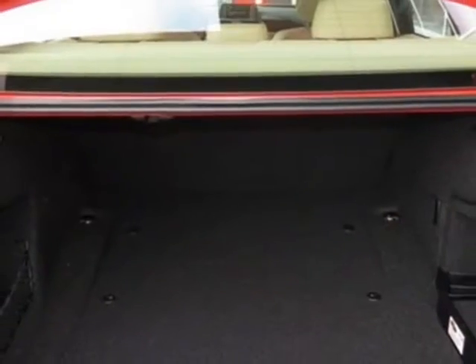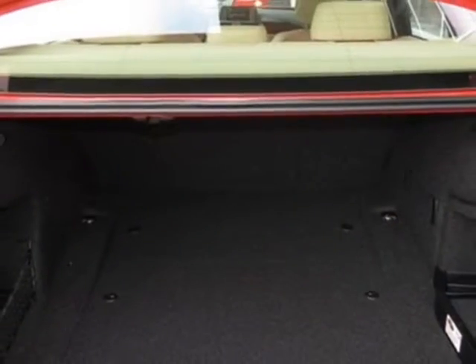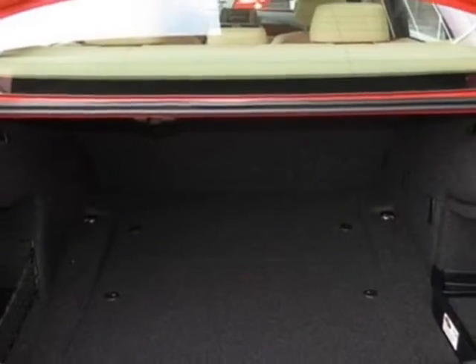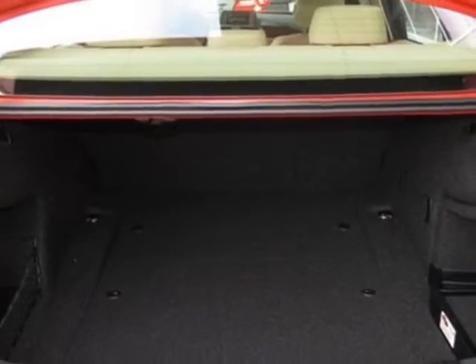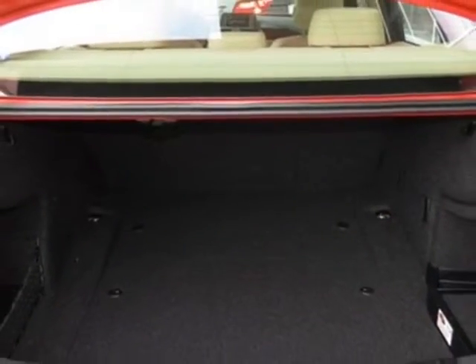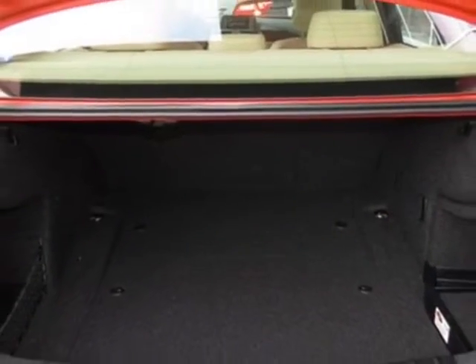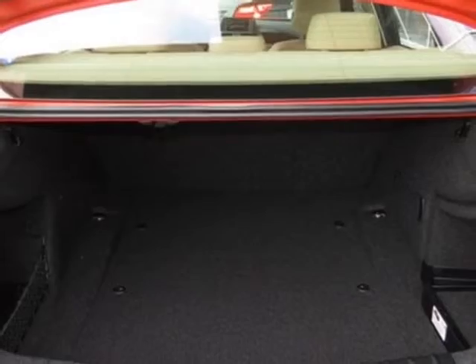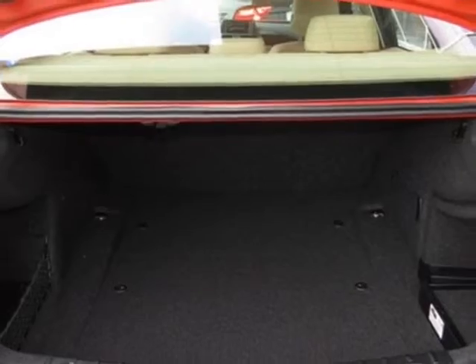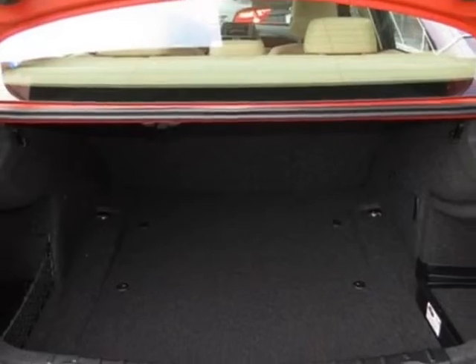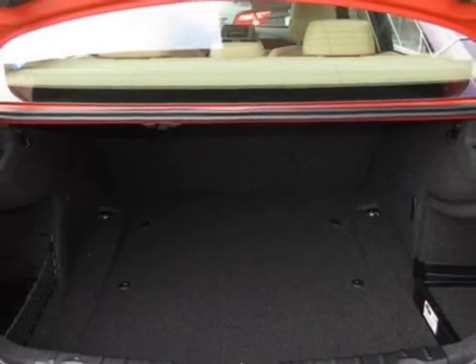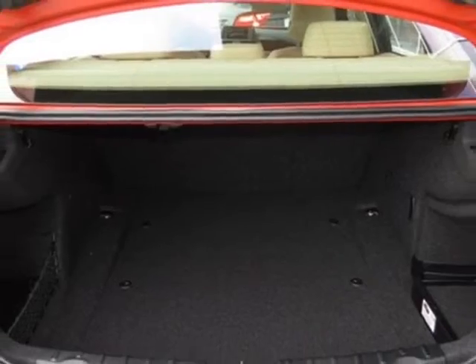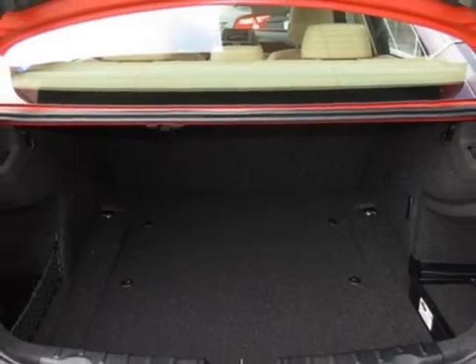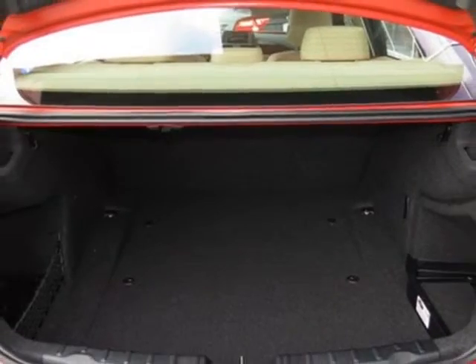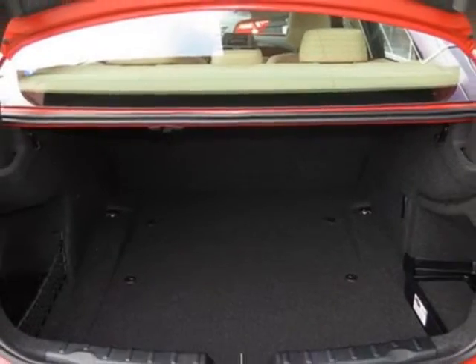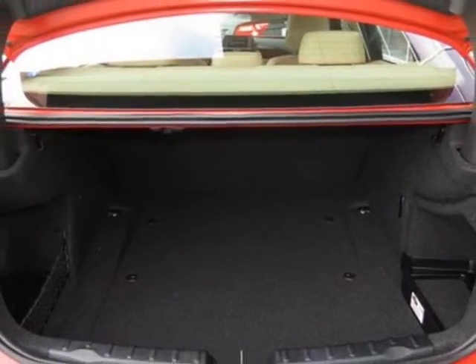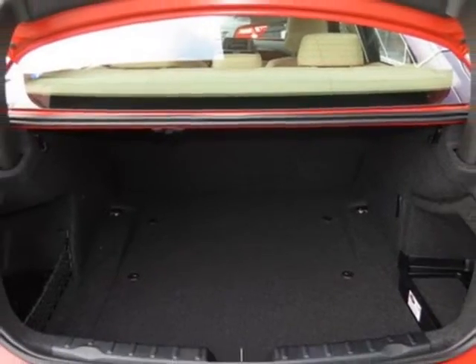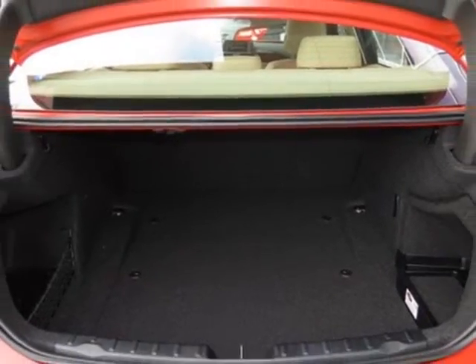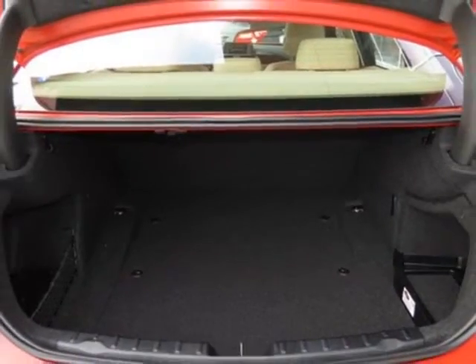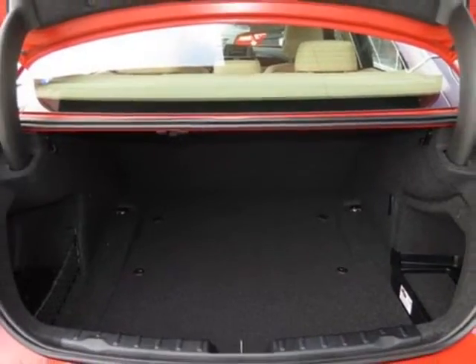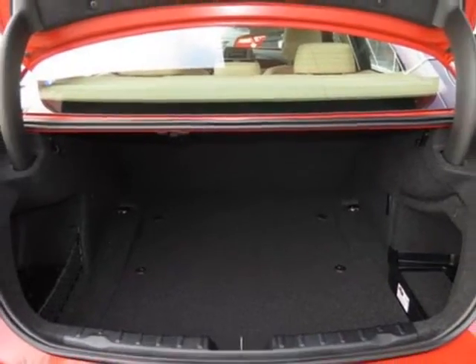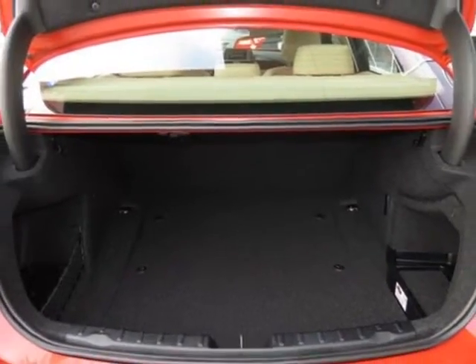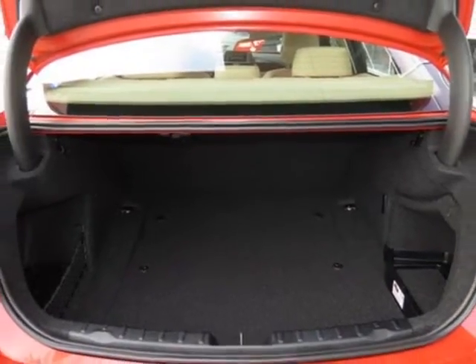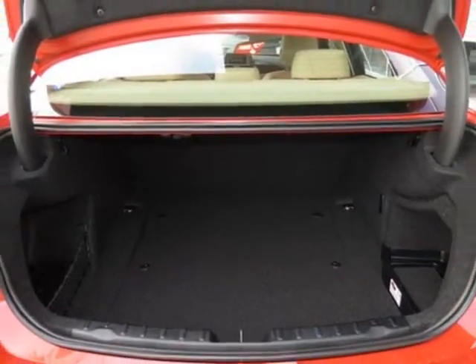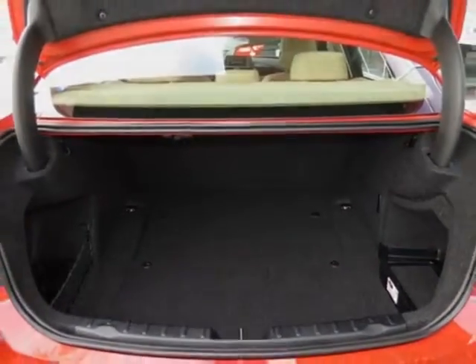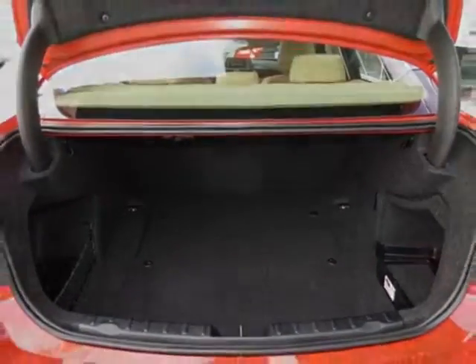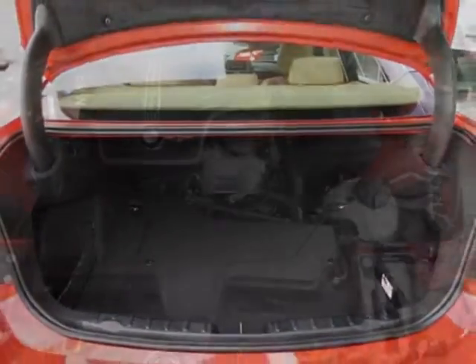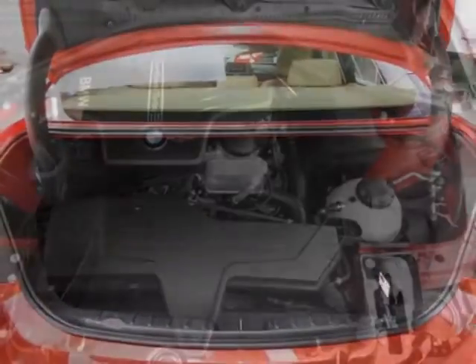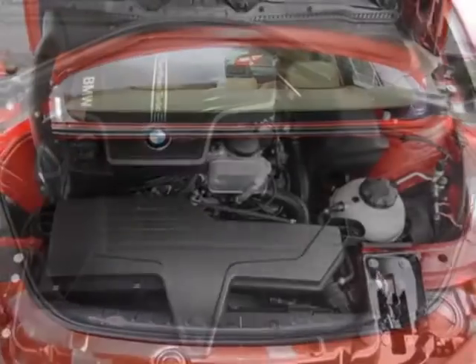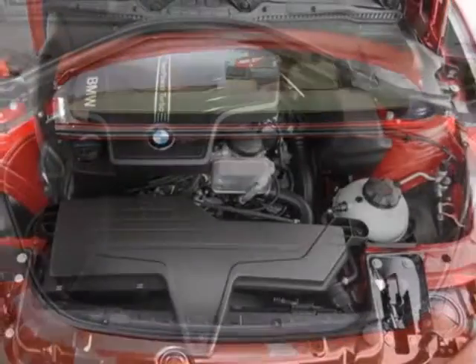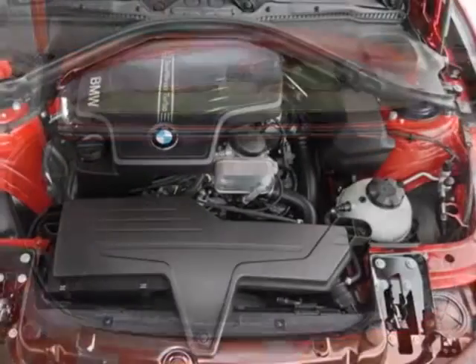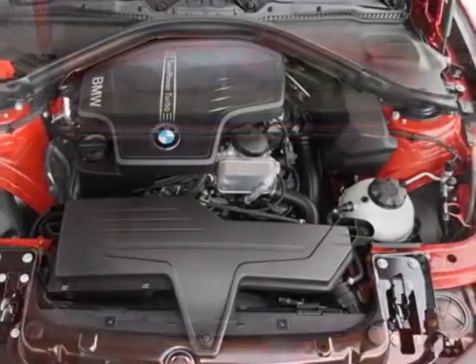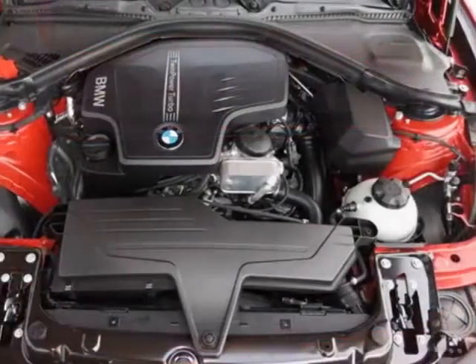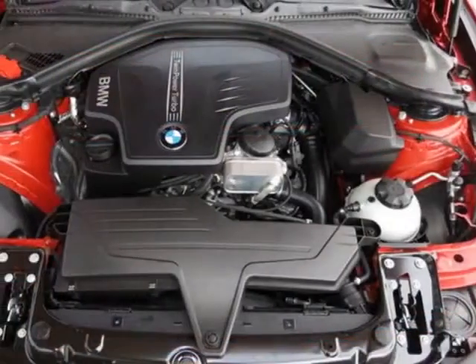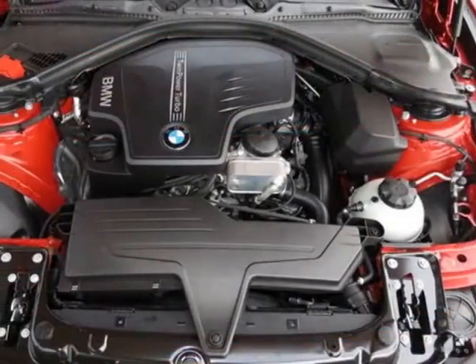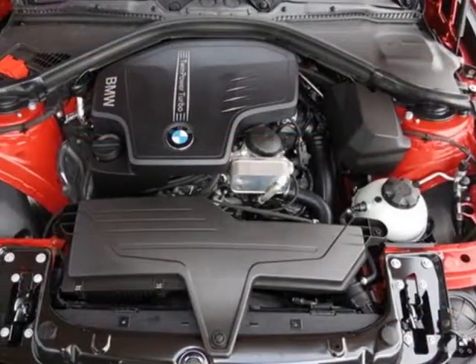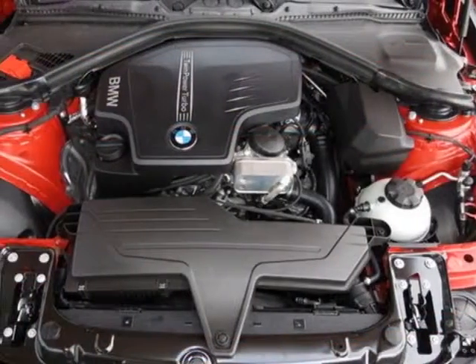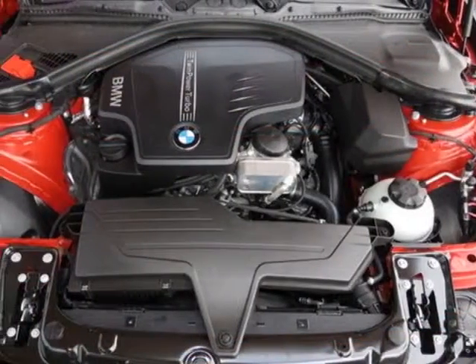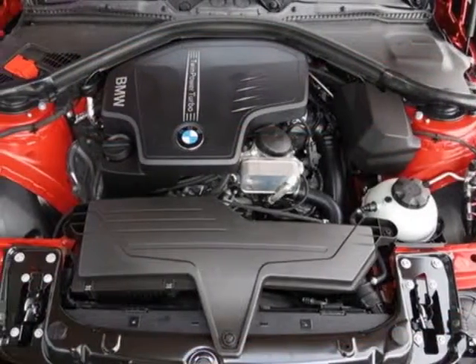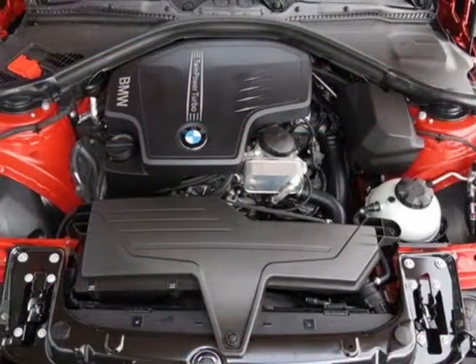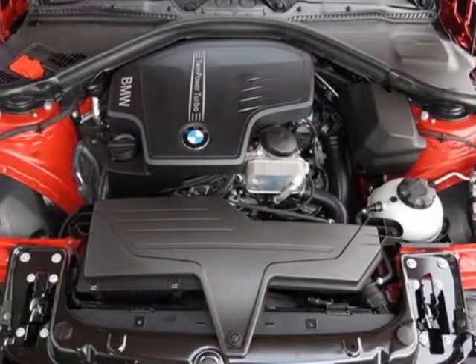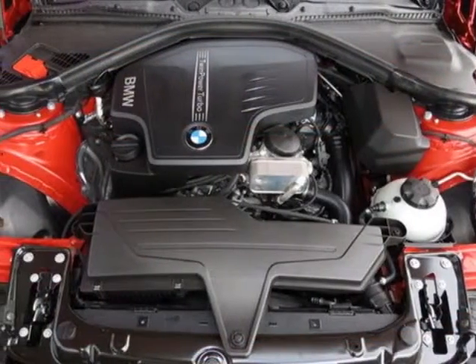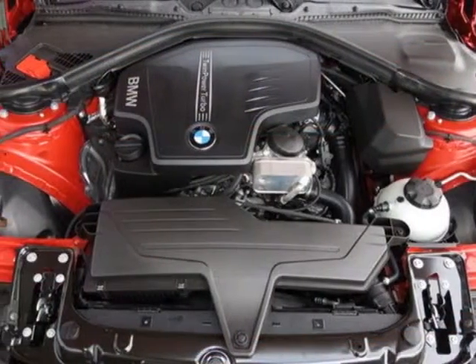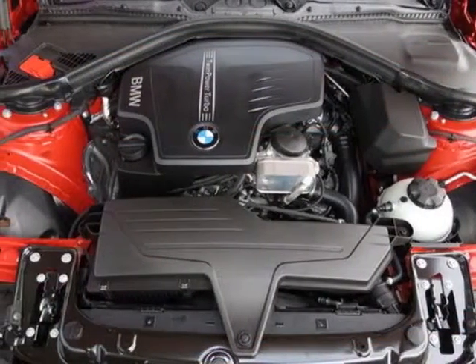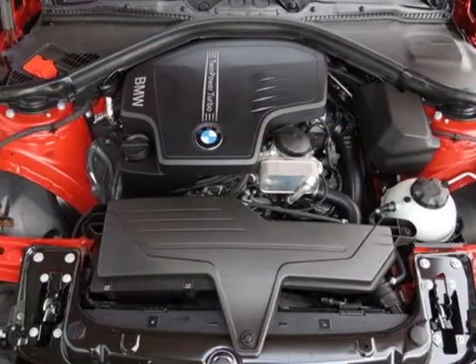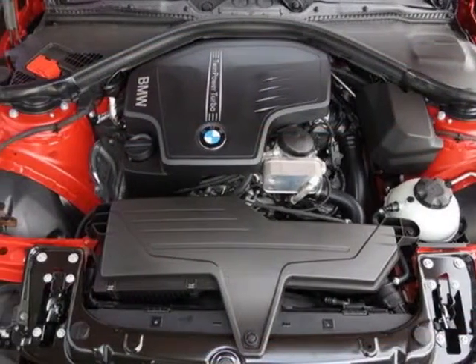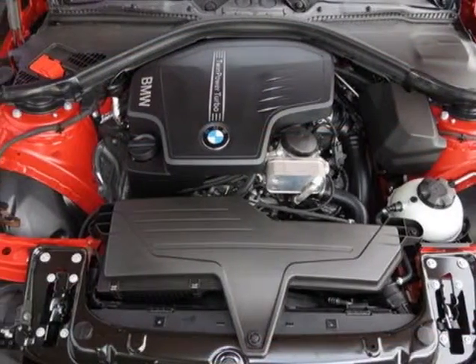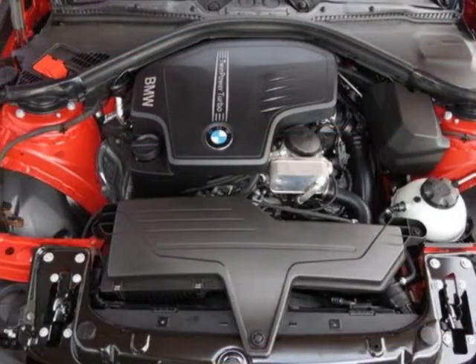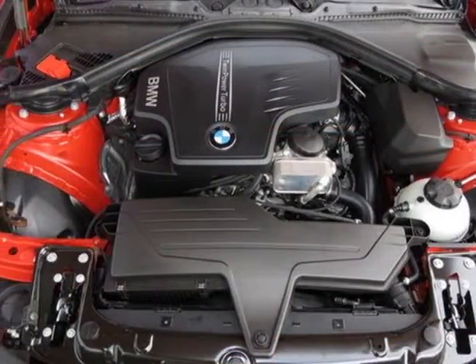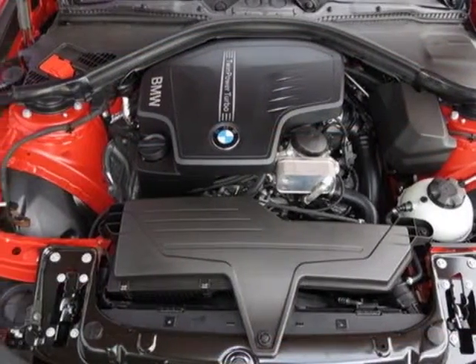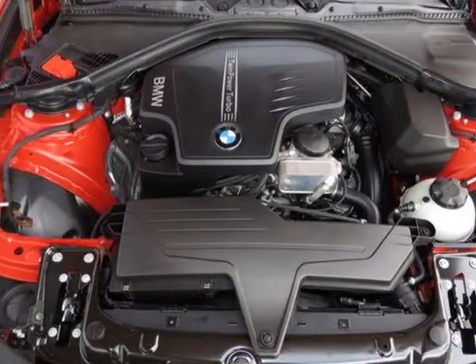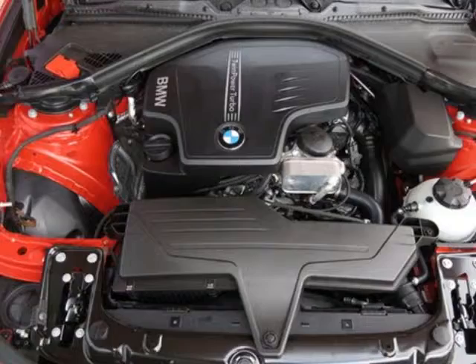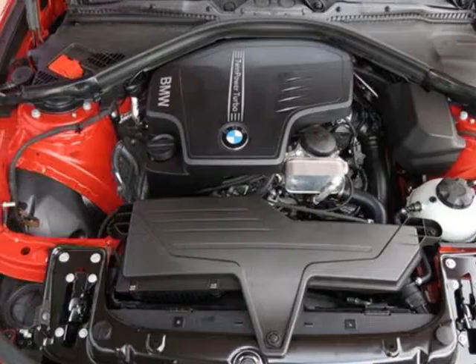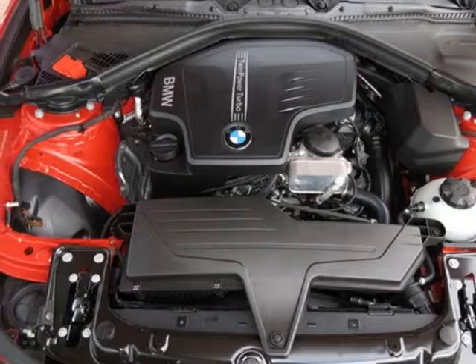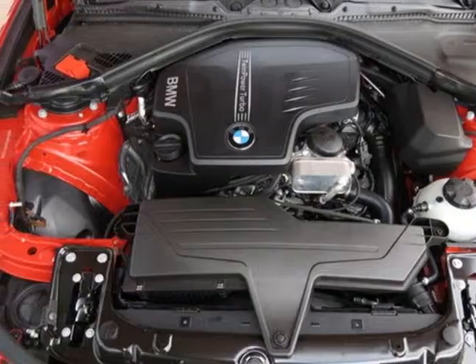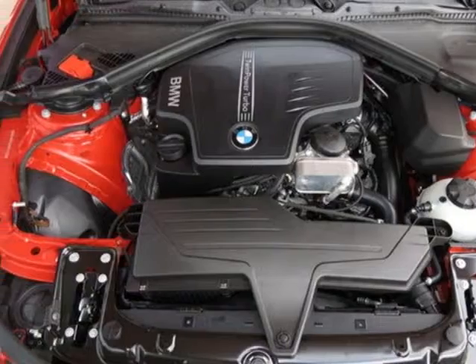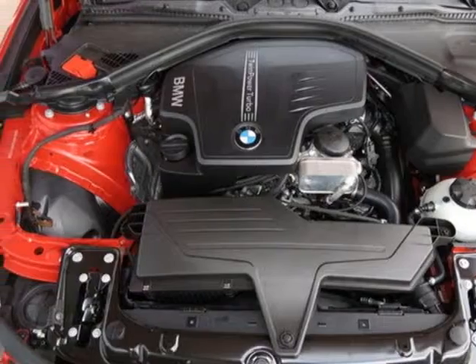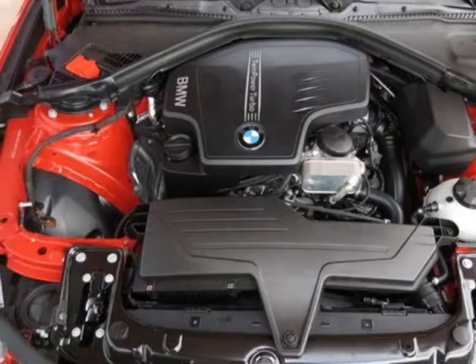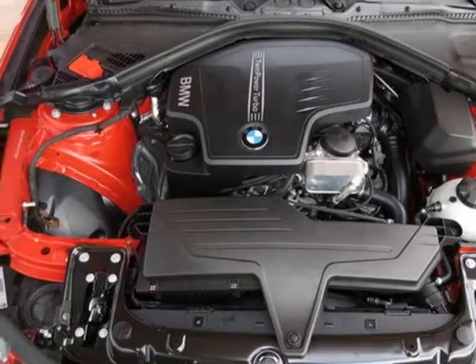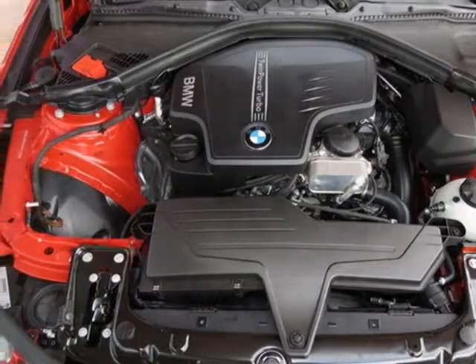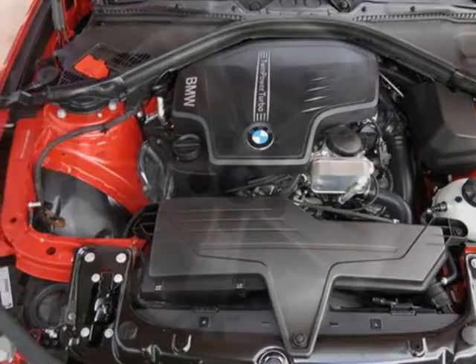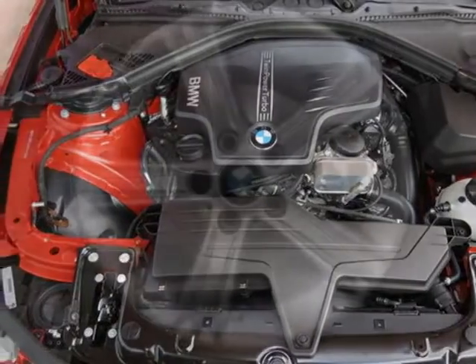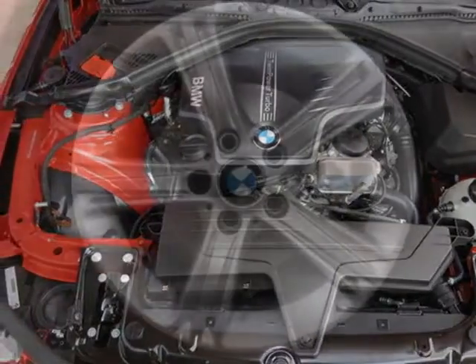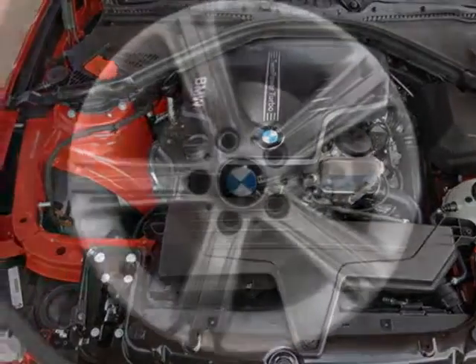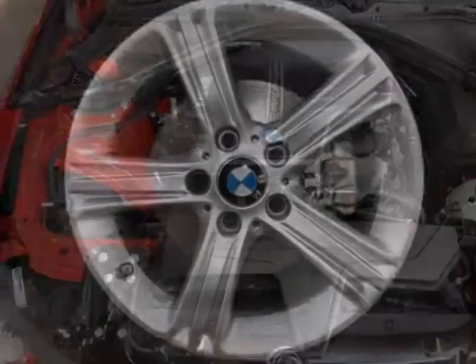Dark Burrow walnut wood trim, Melbourne red metallic, Venetian beige, and Senza Tech leatherette upholstery in the premium package.